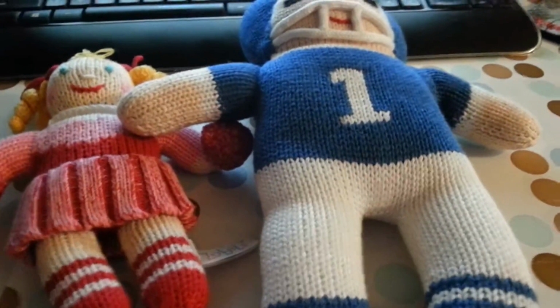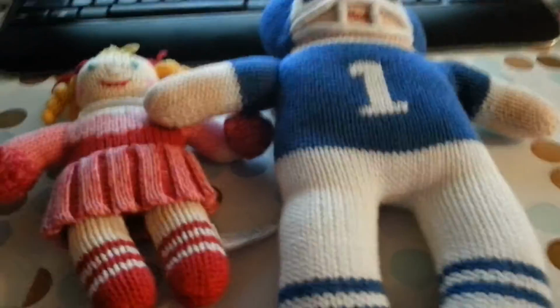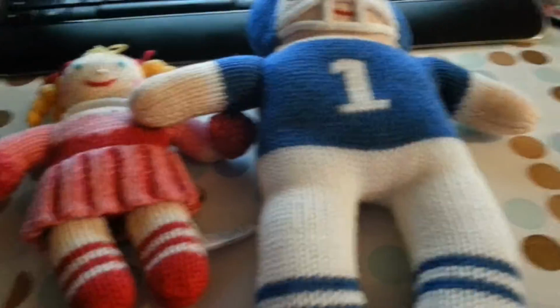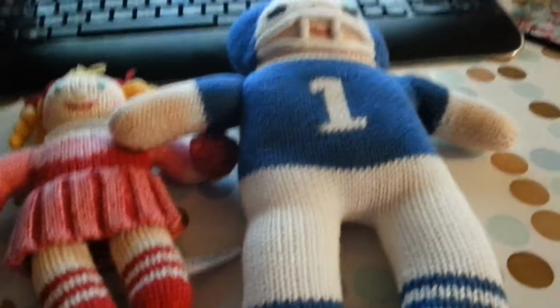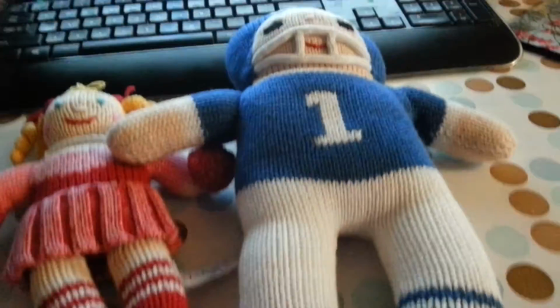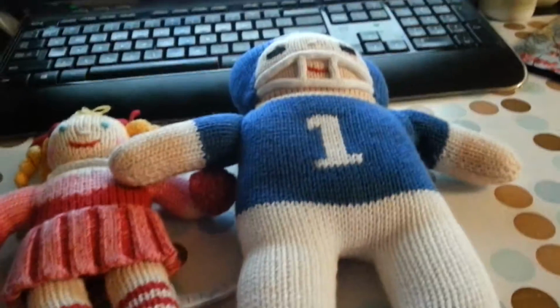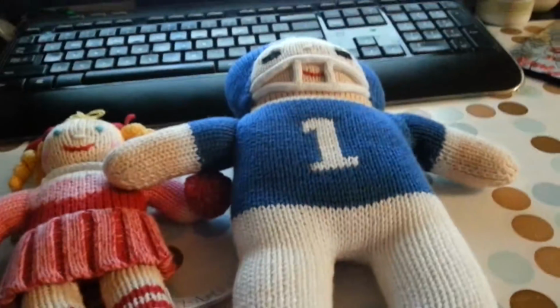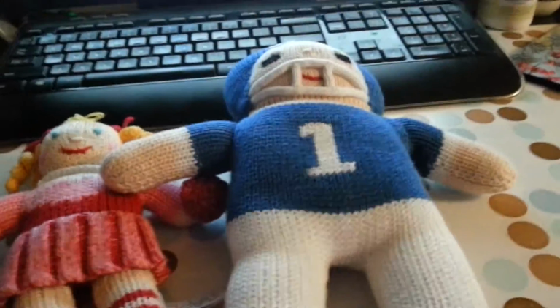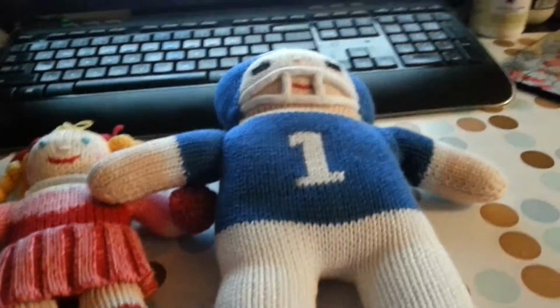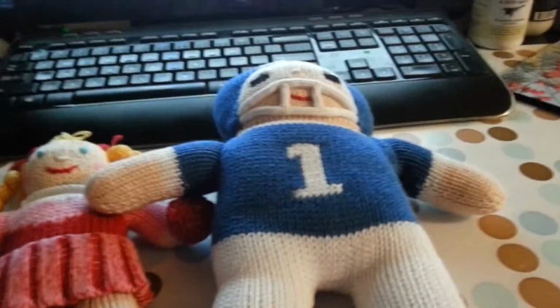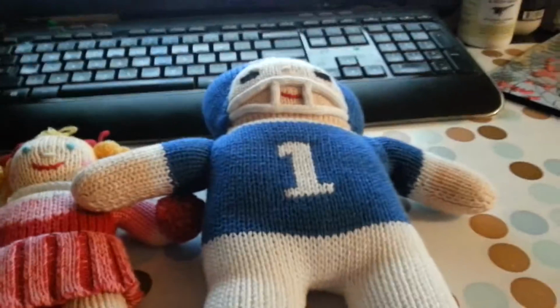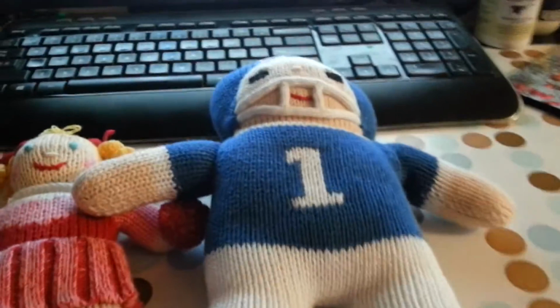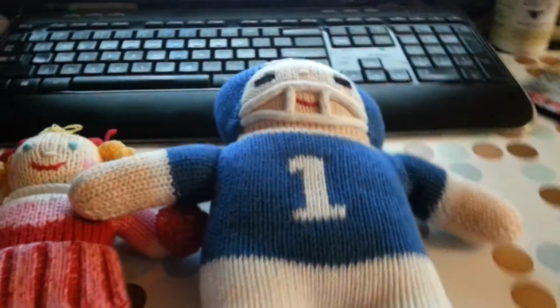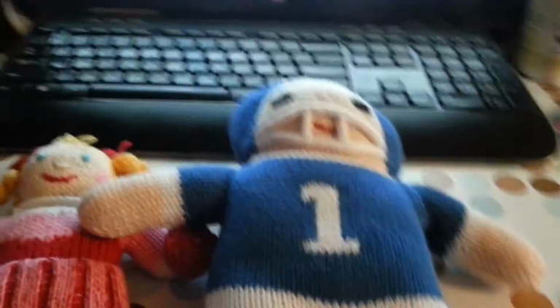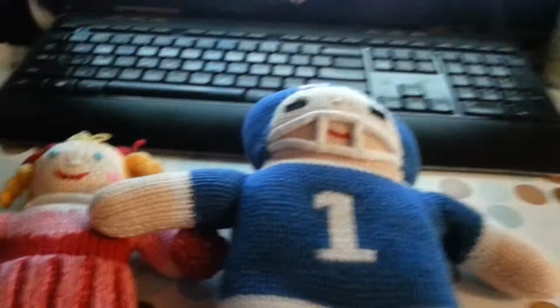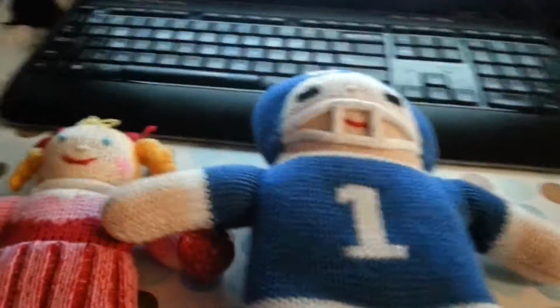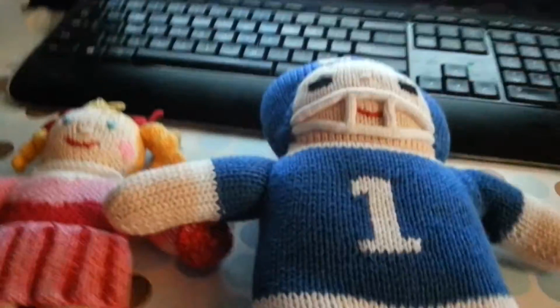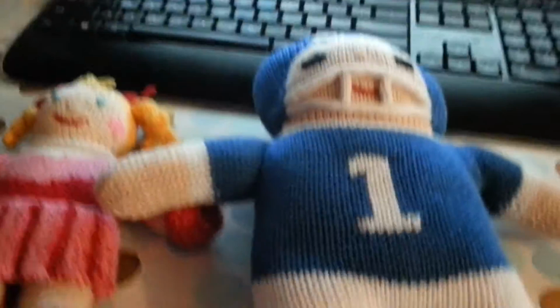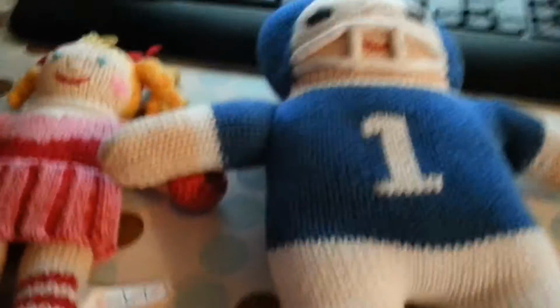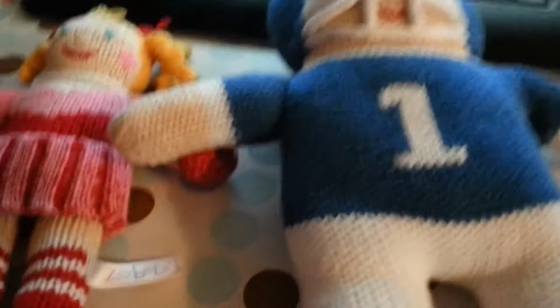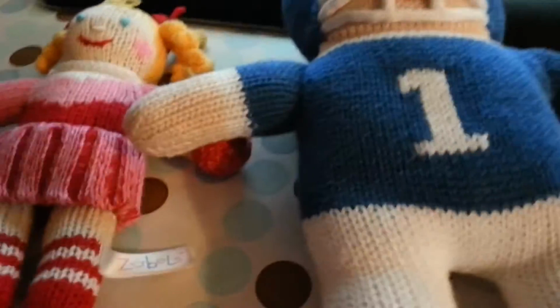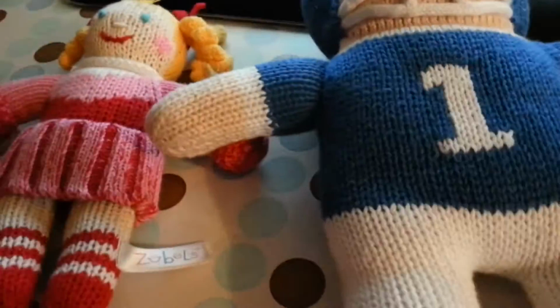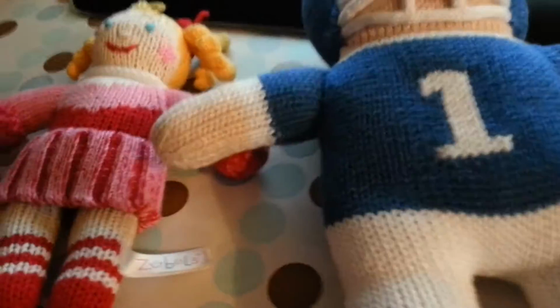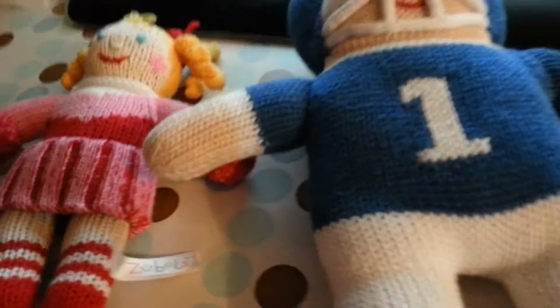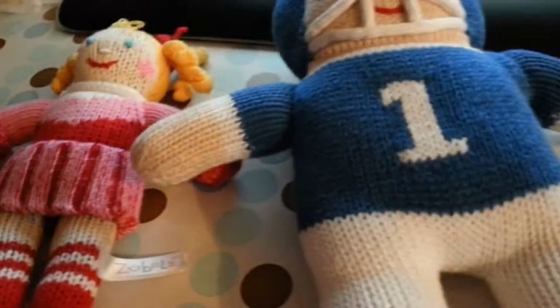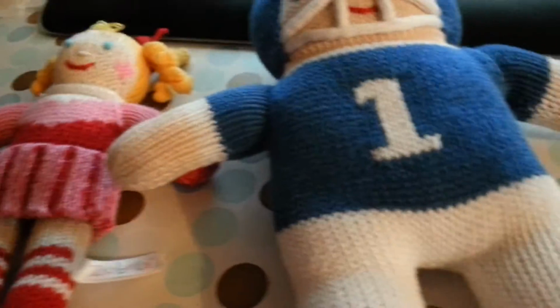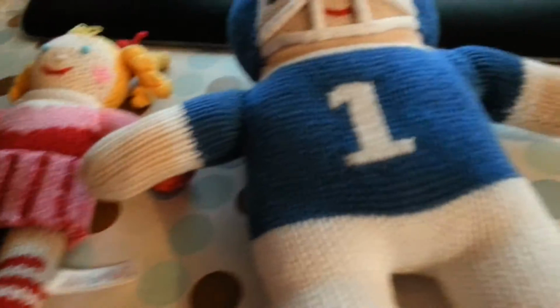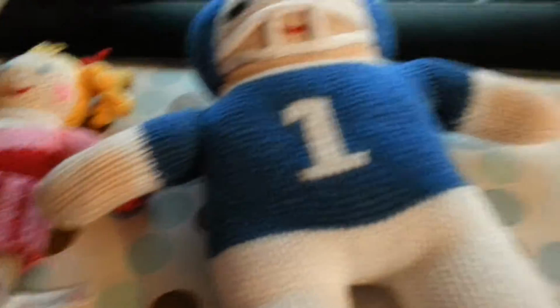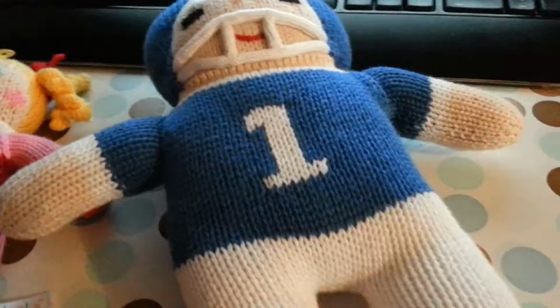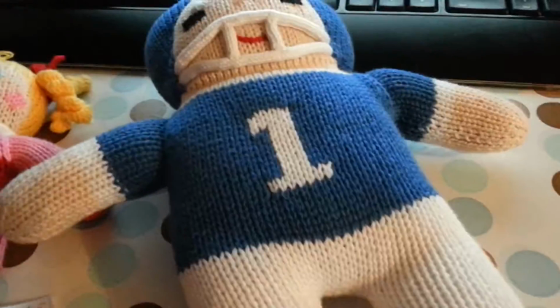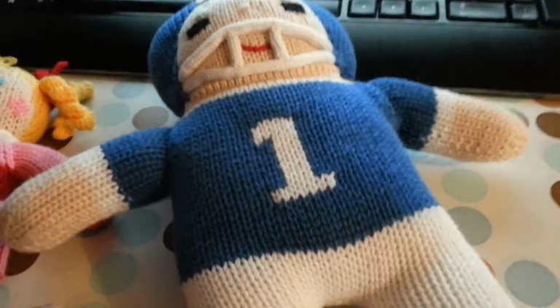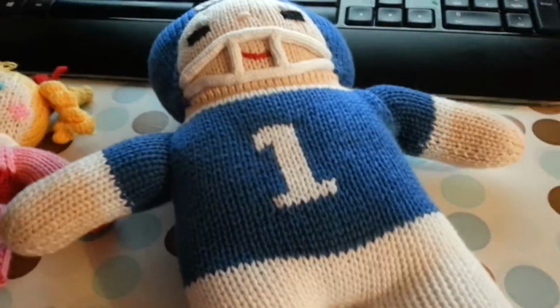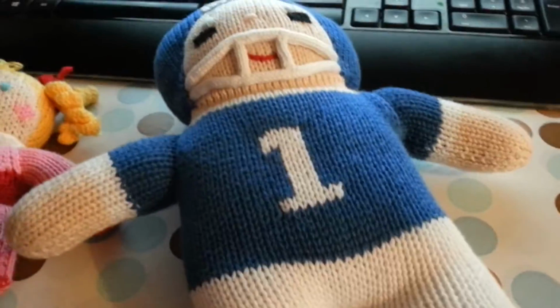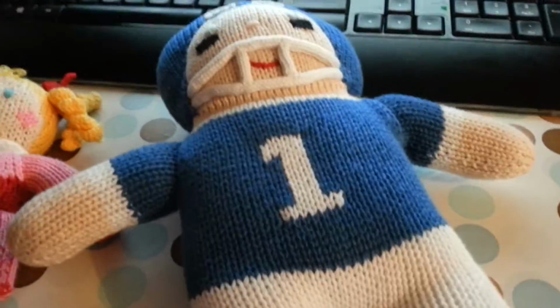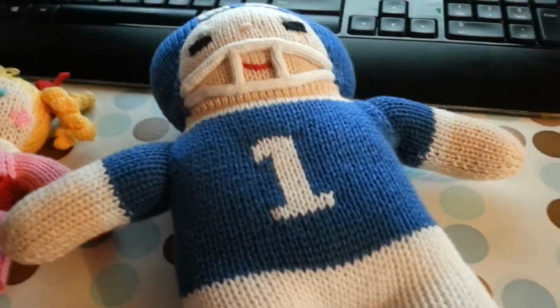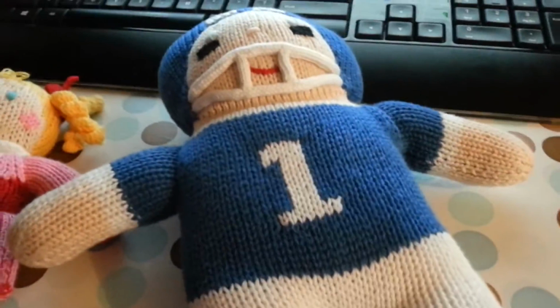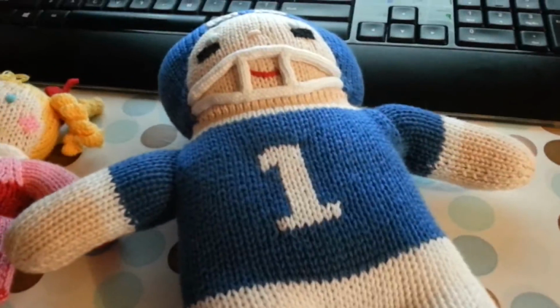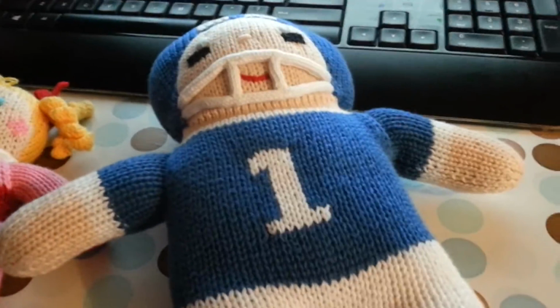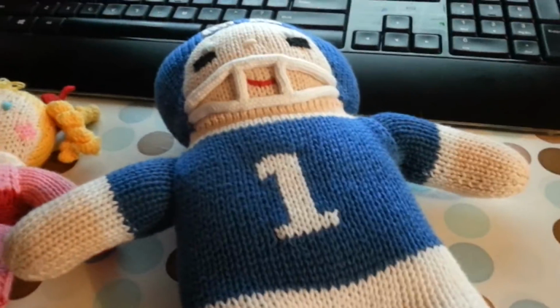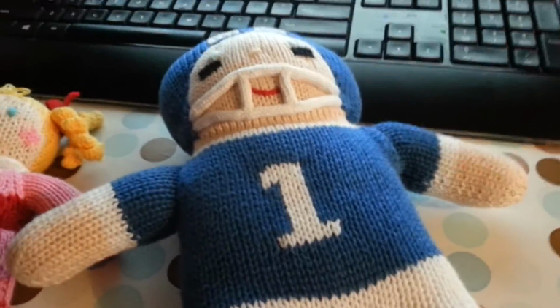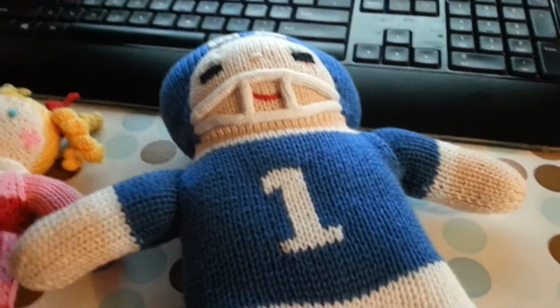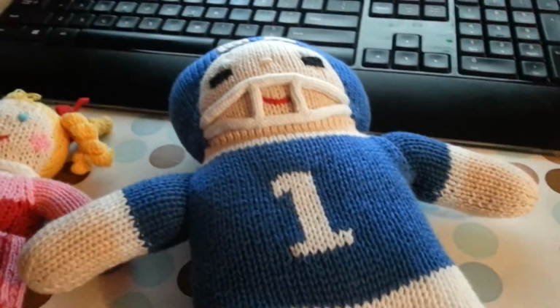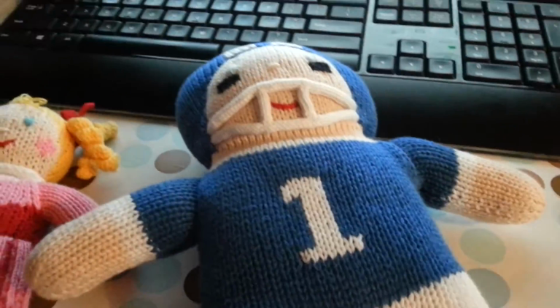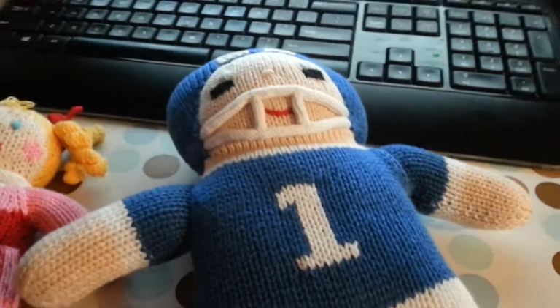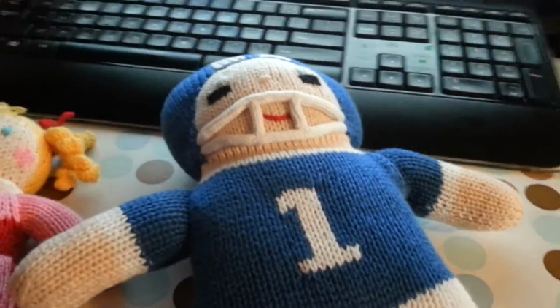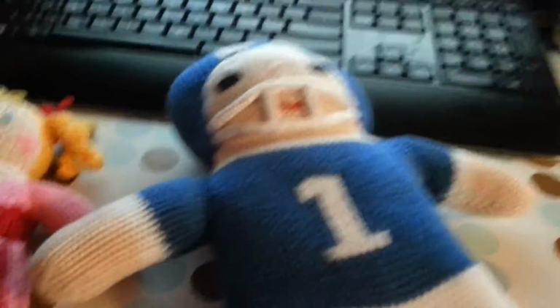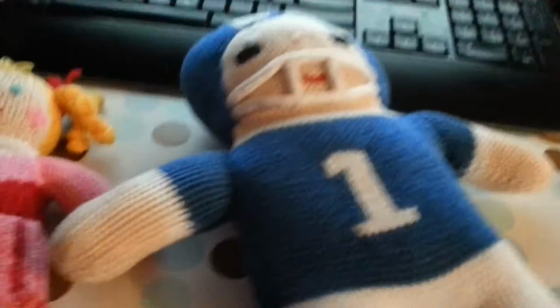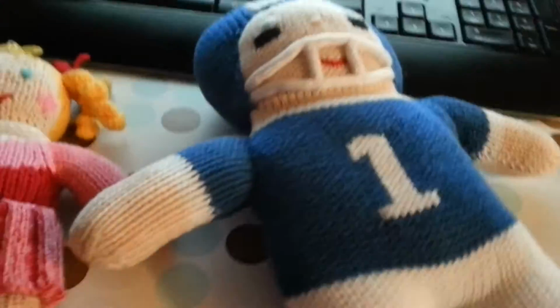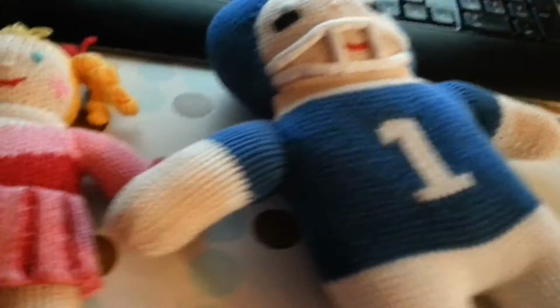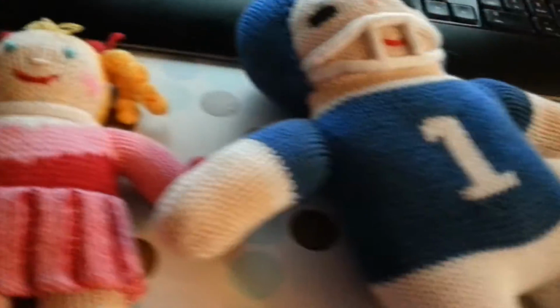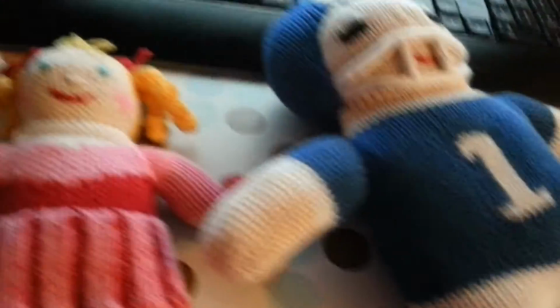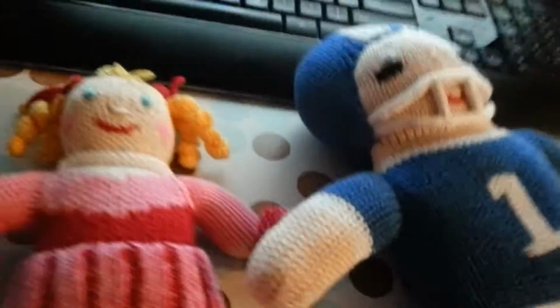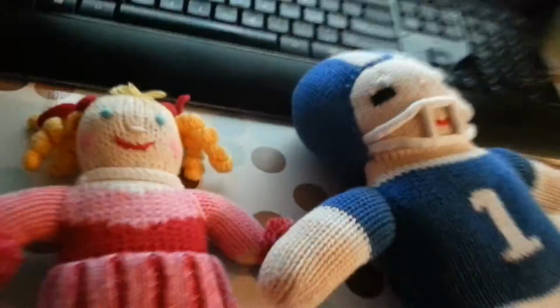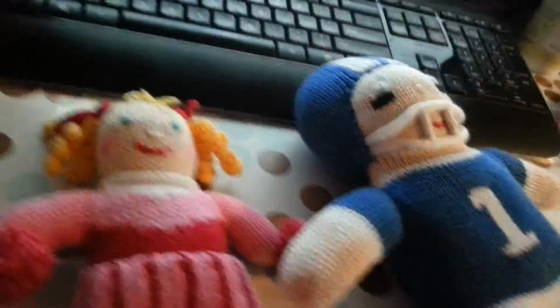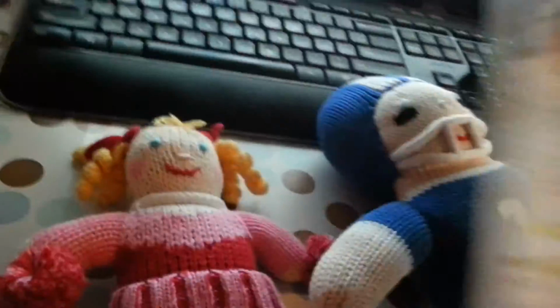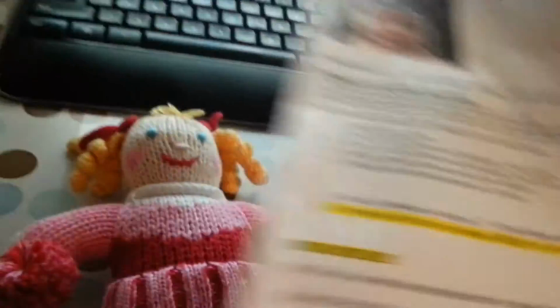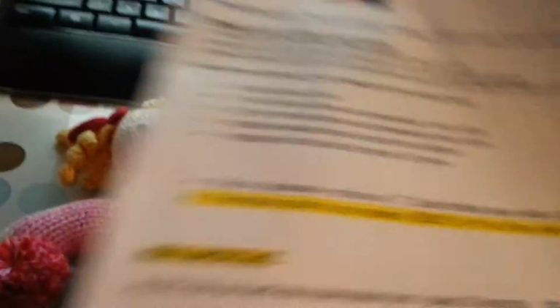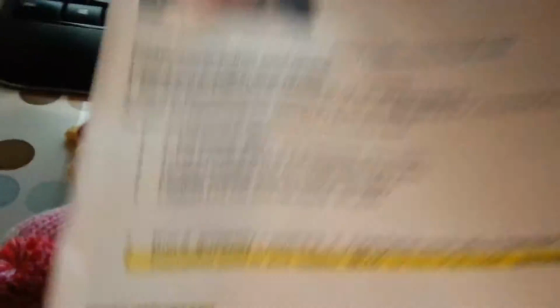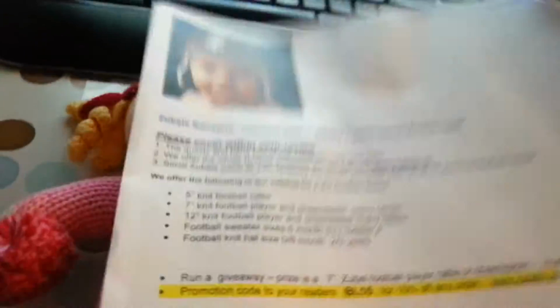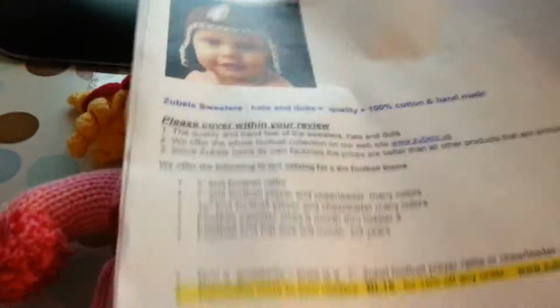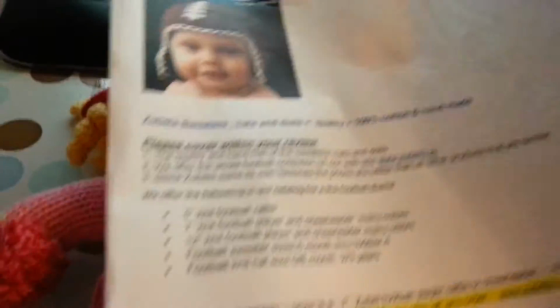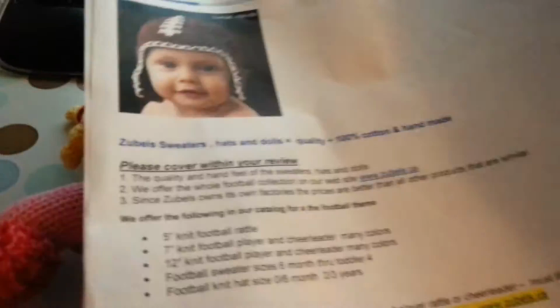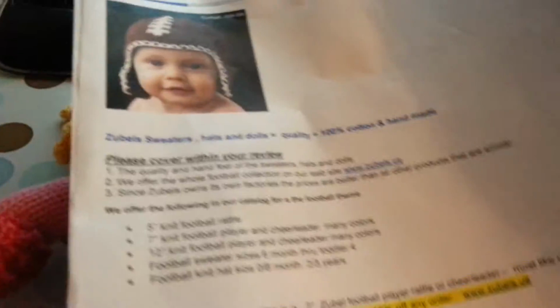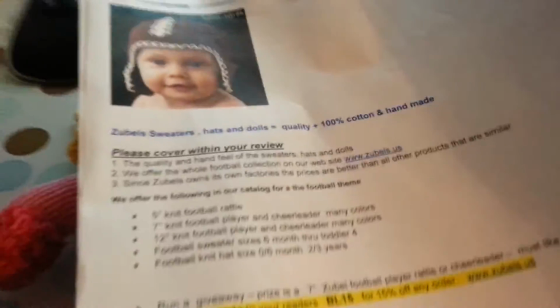I really like these, and I just got them today, and my daughter is super excited about them.